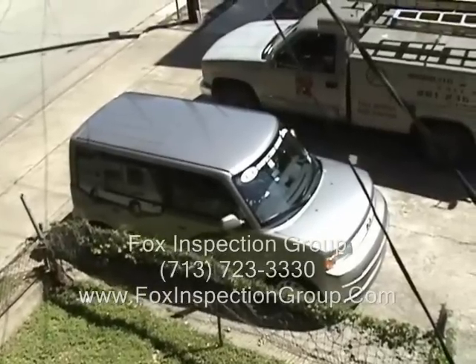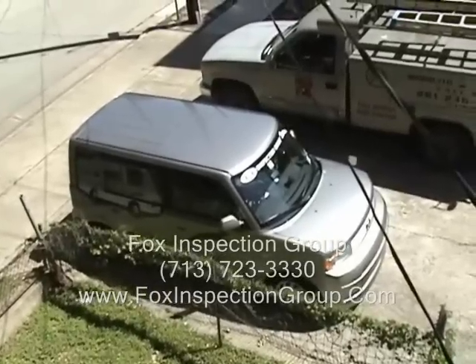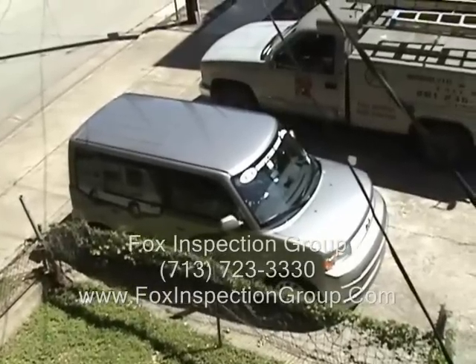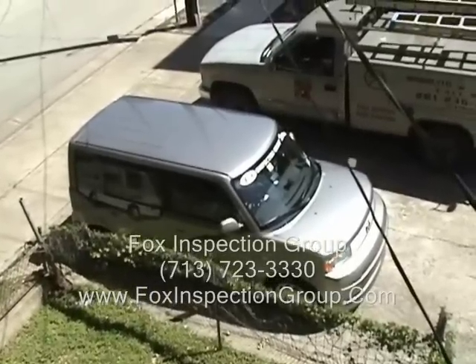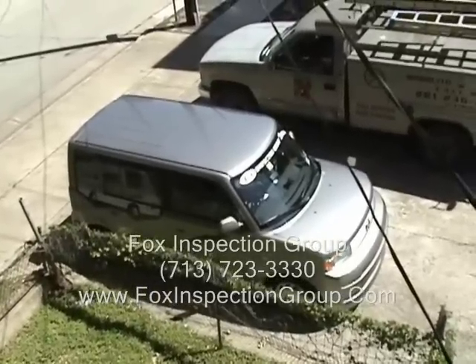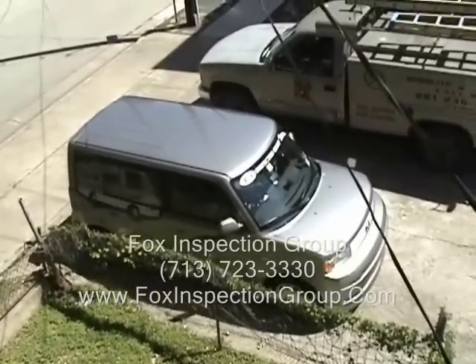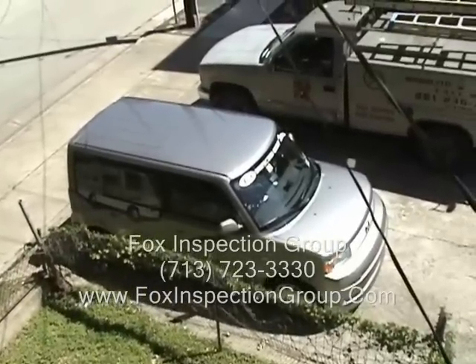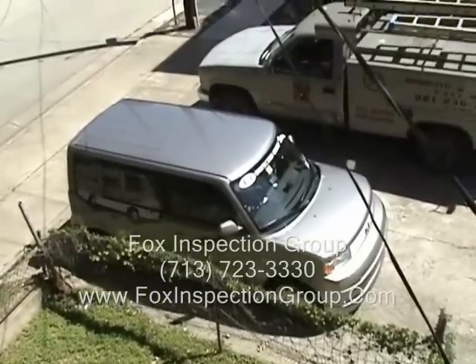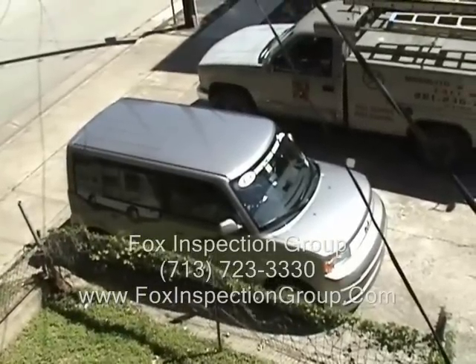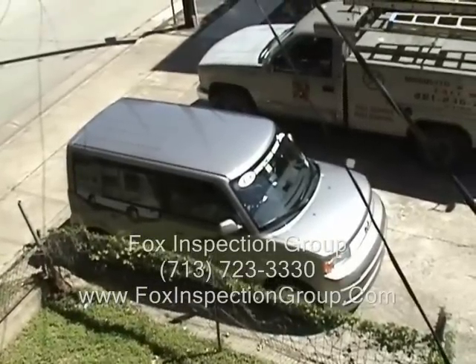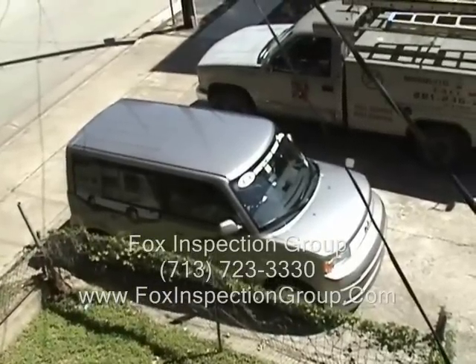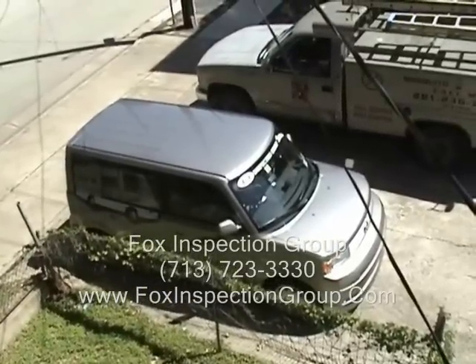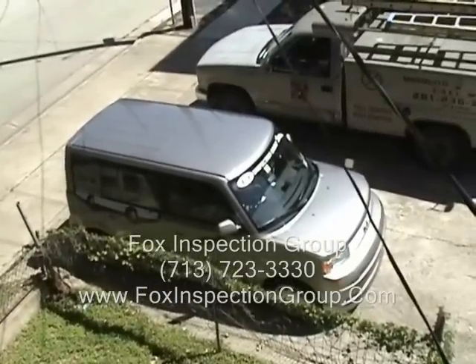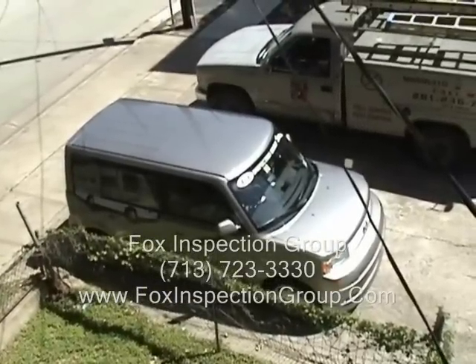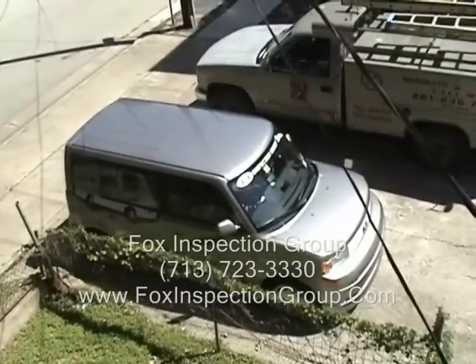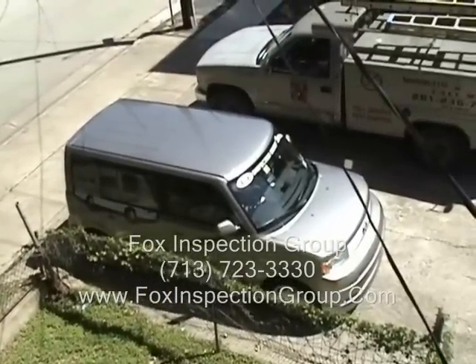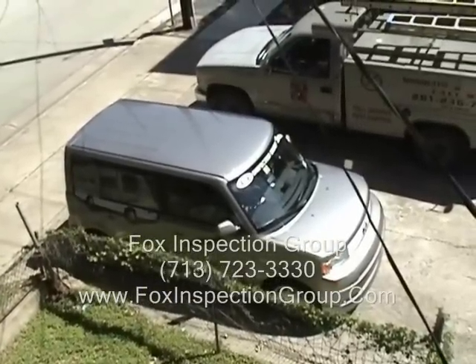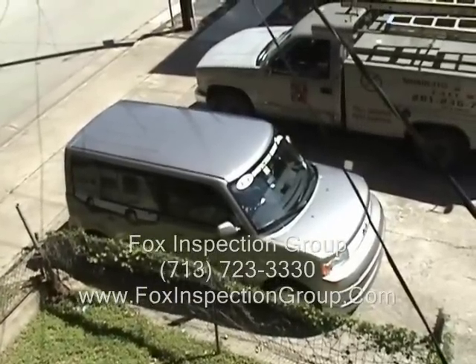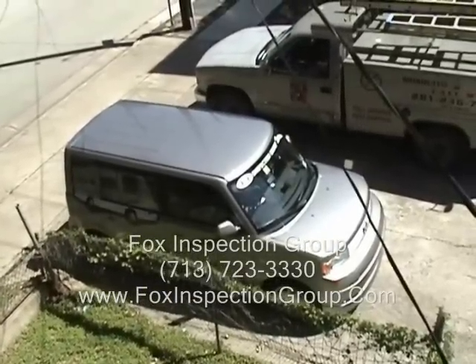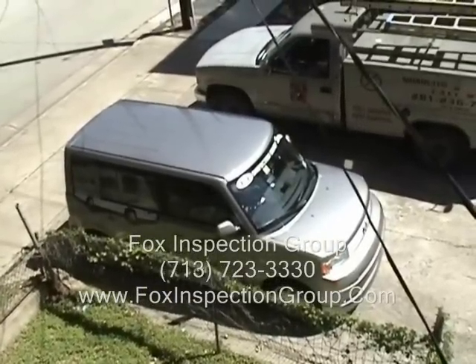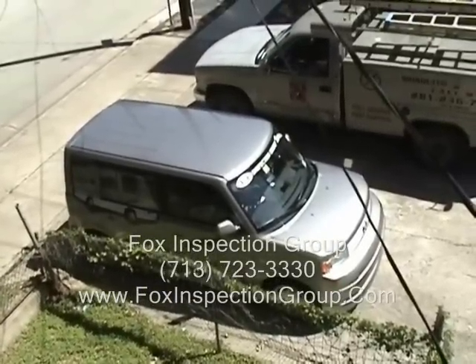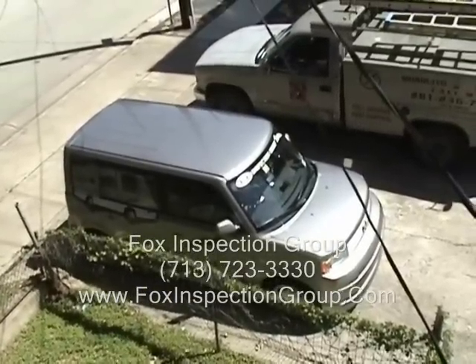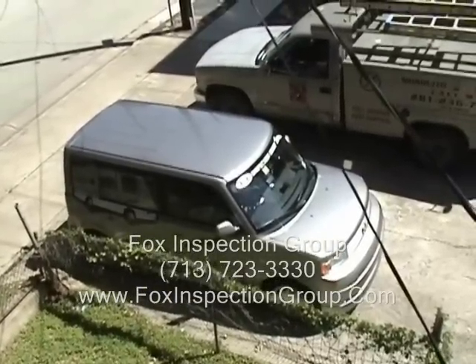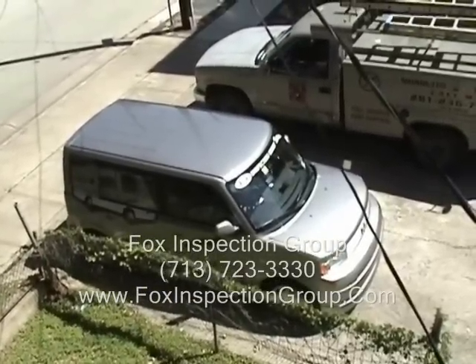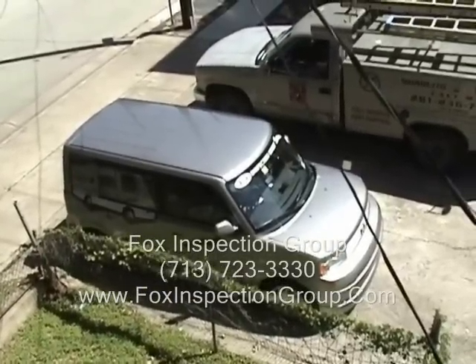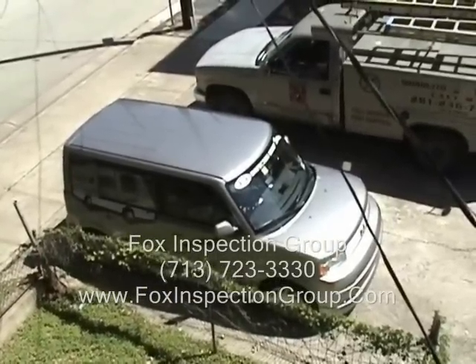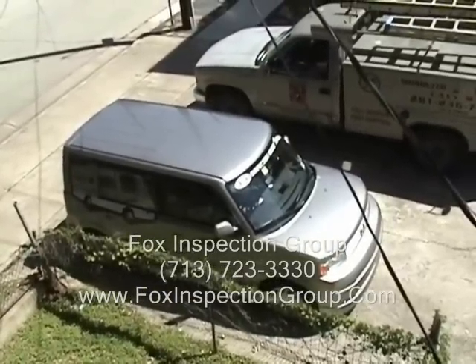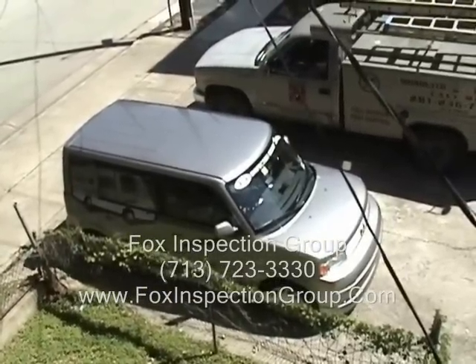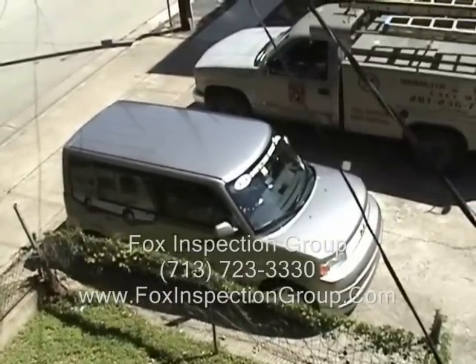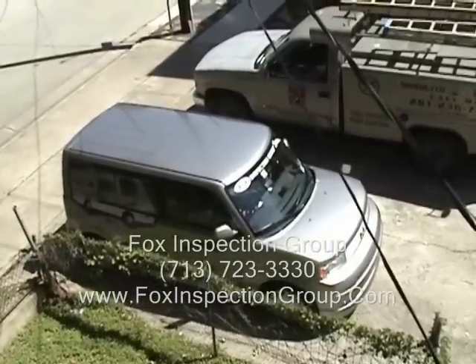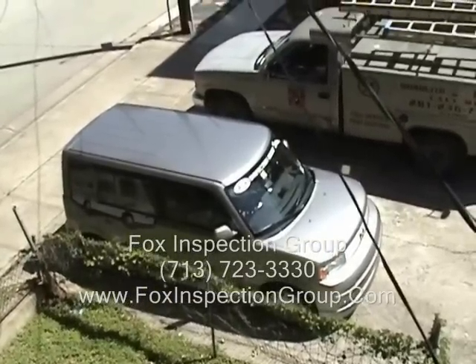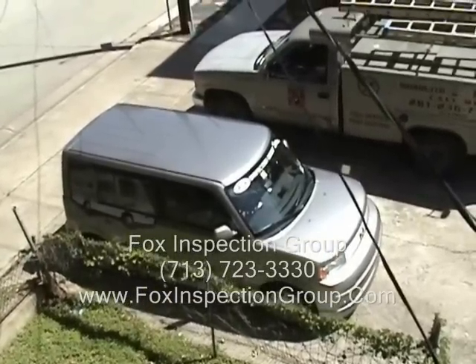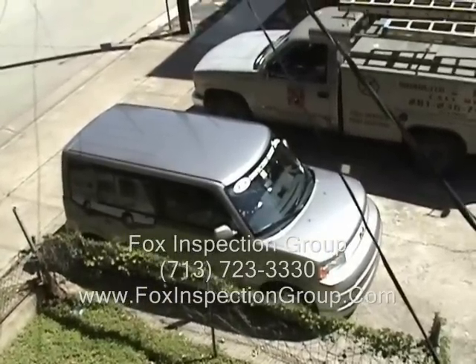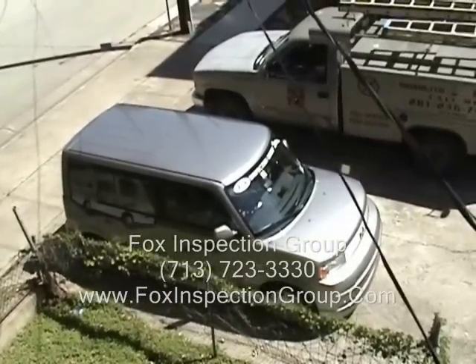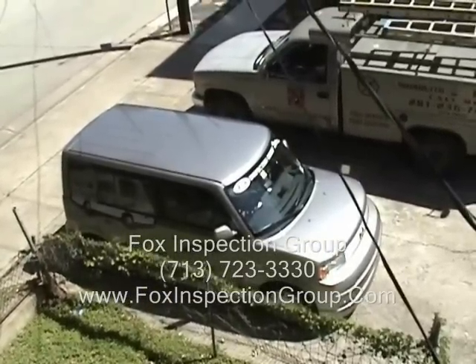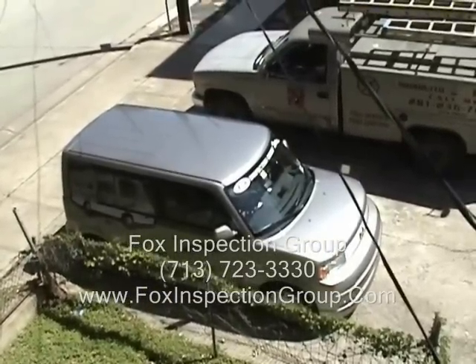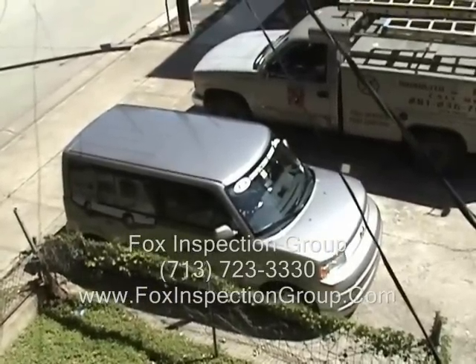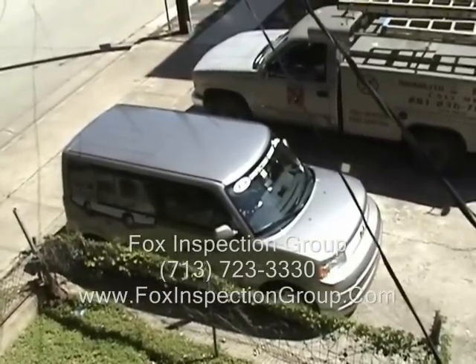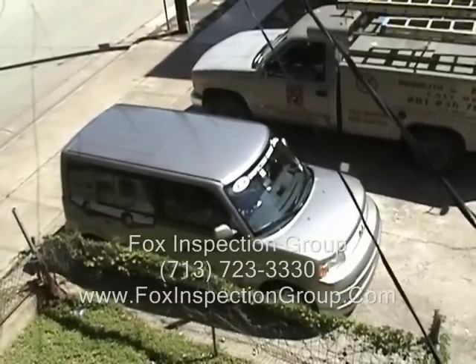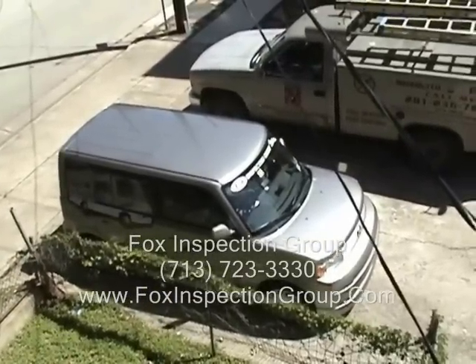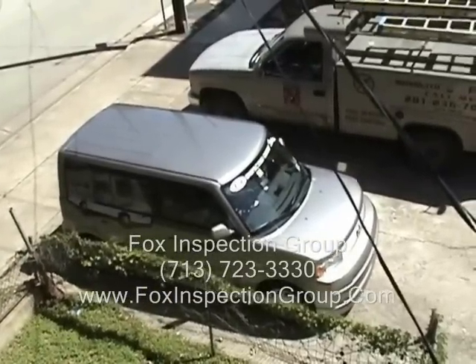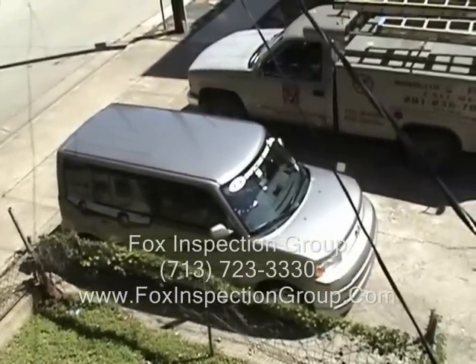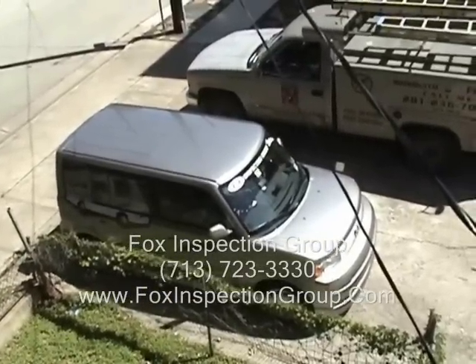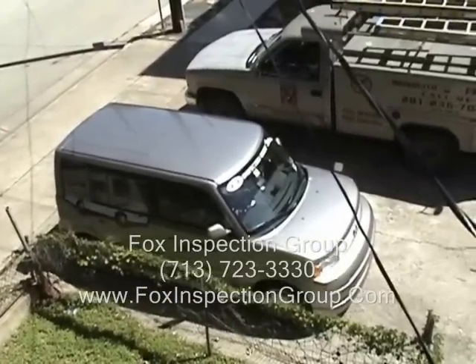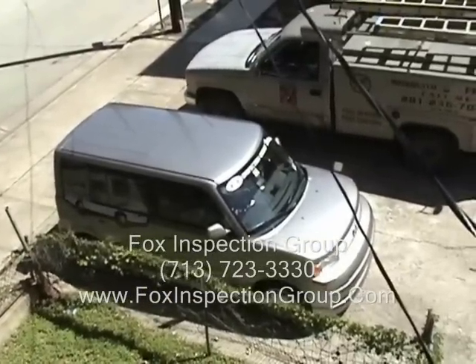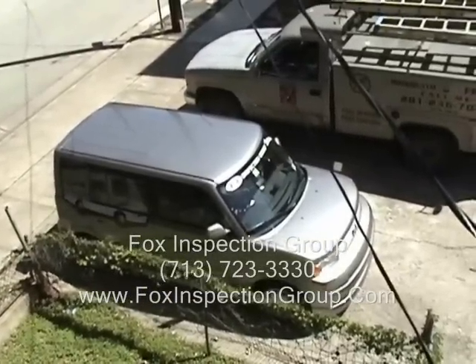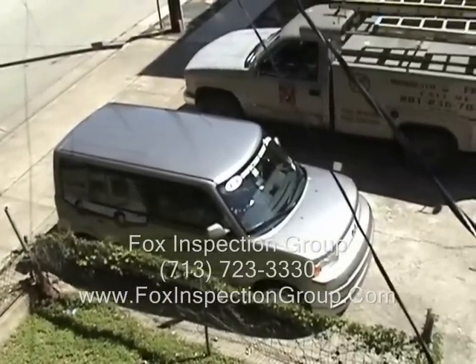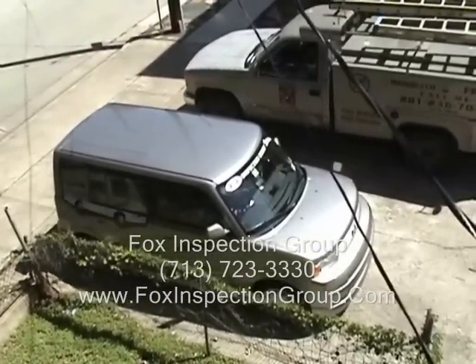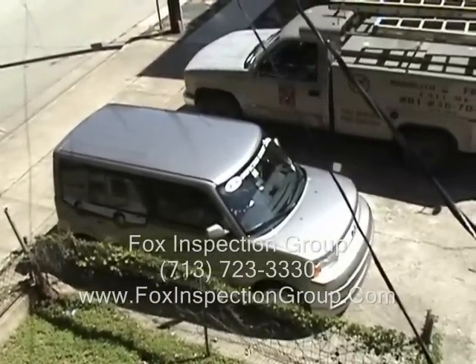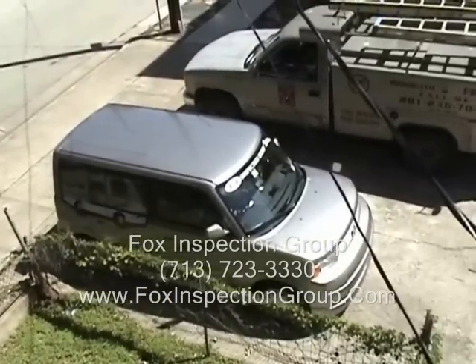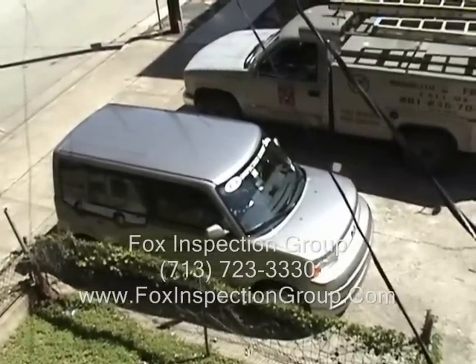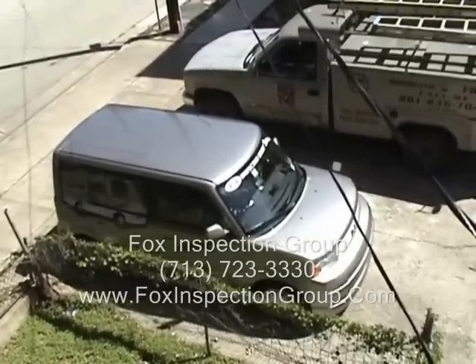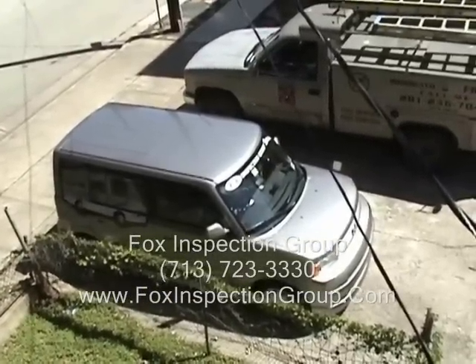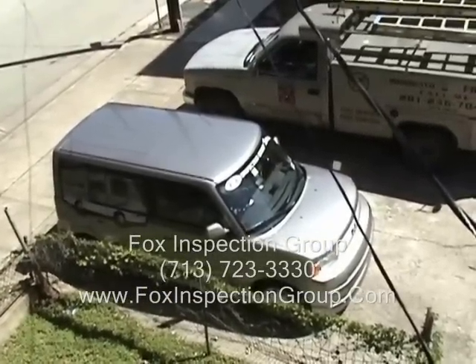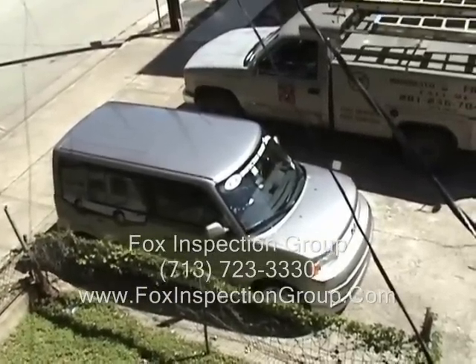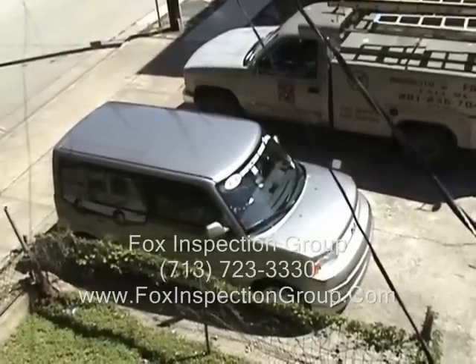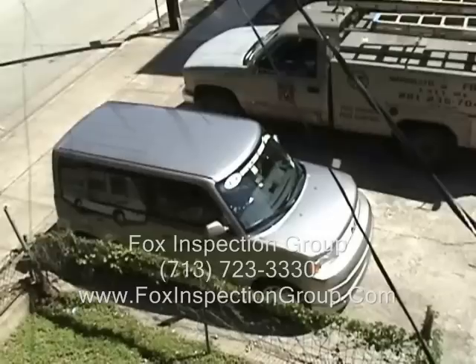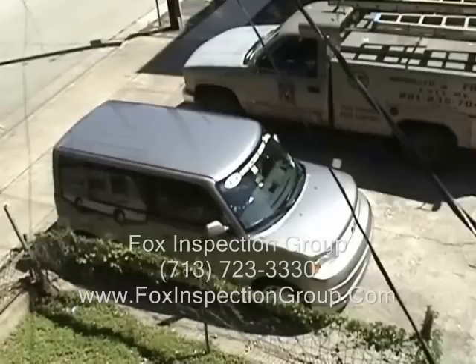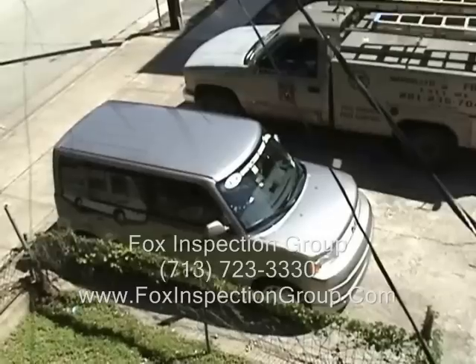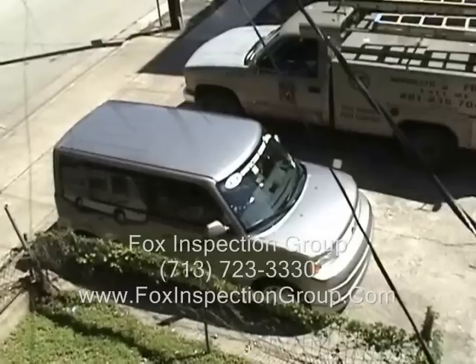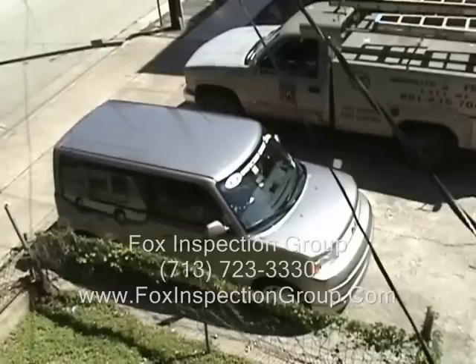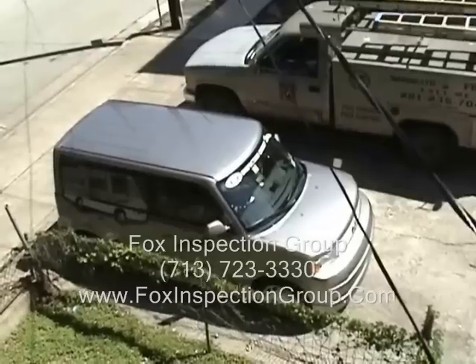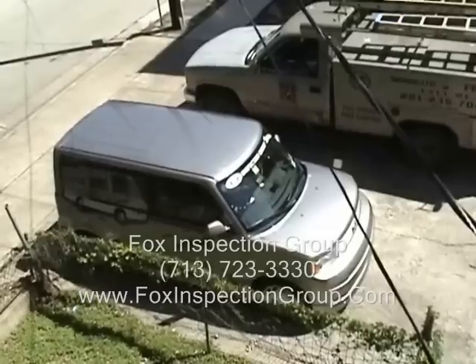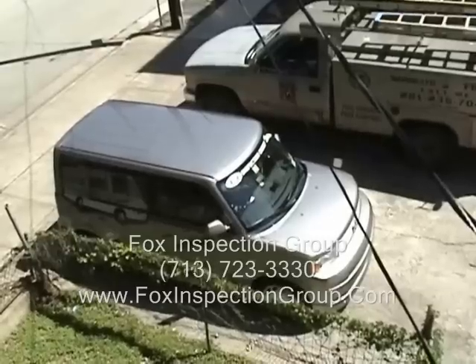Fox Inspection Group, providing peace of mind, one home at a time, since 1989.